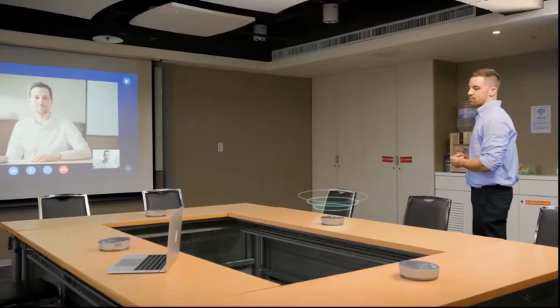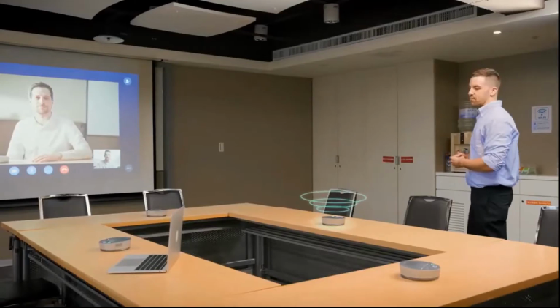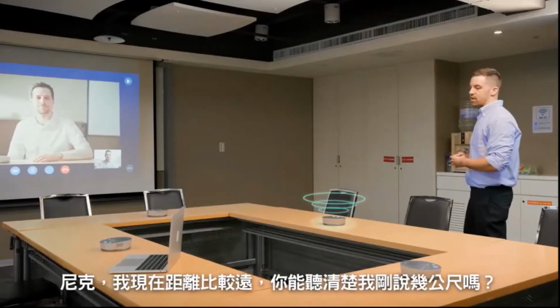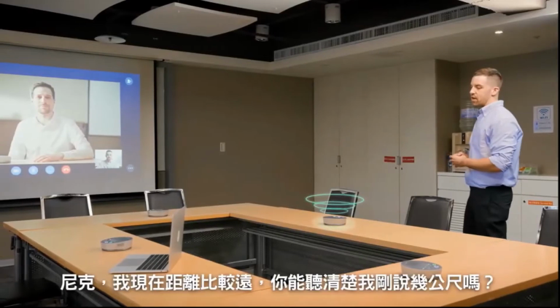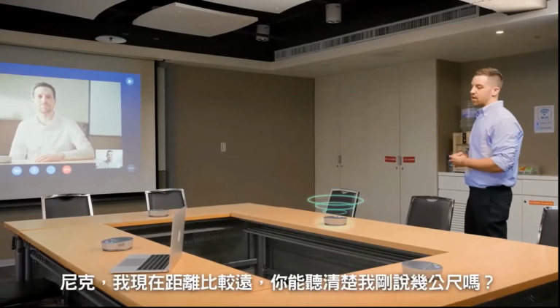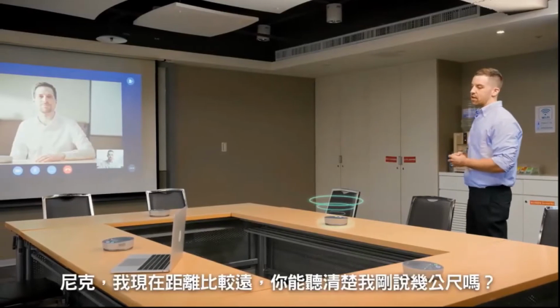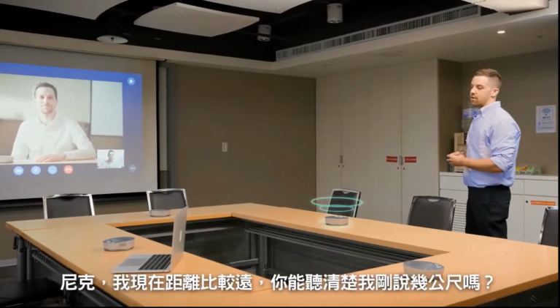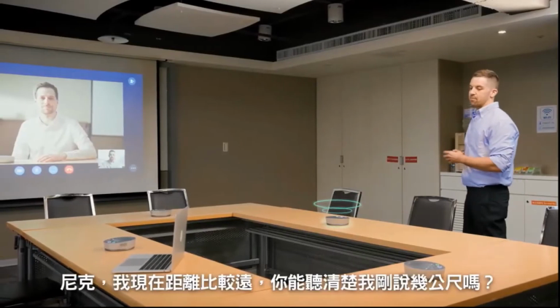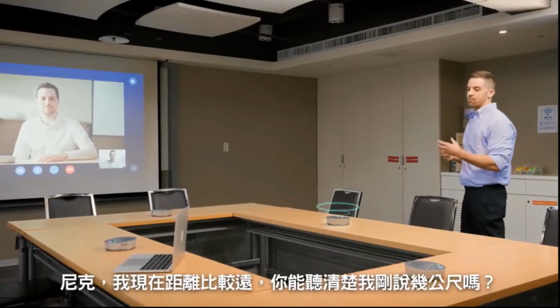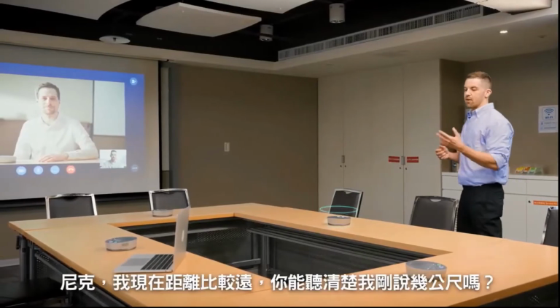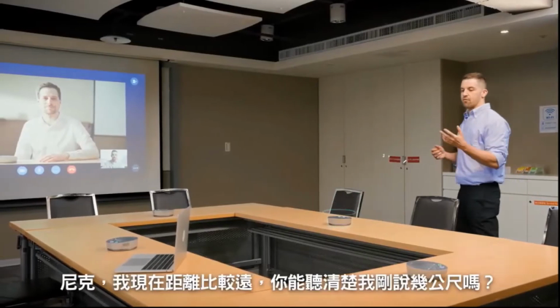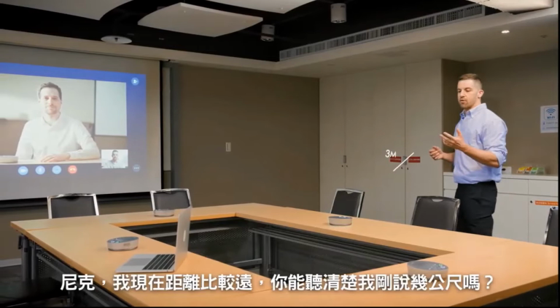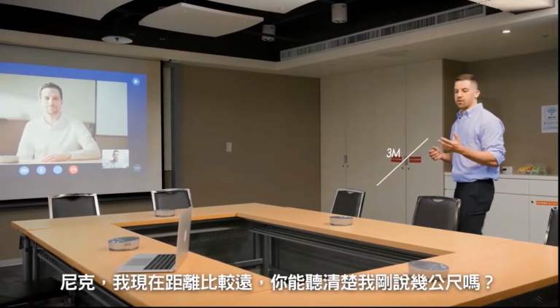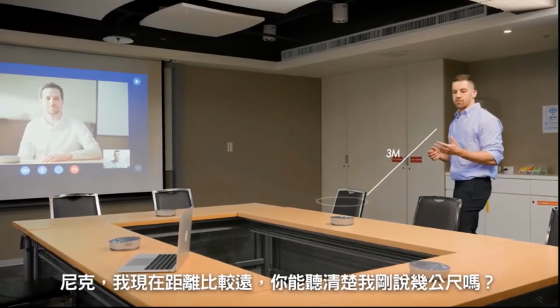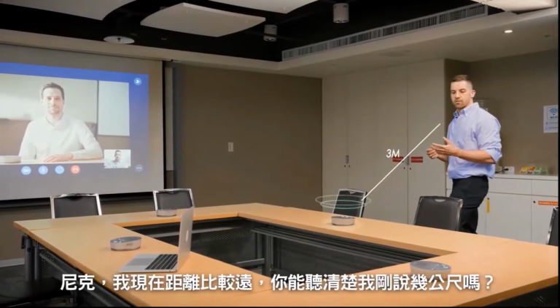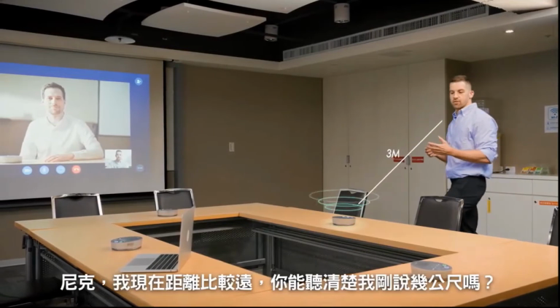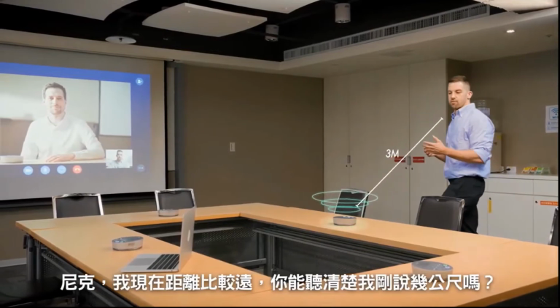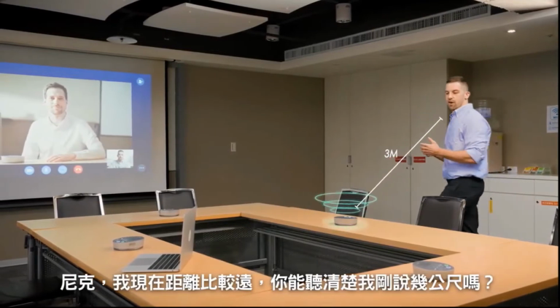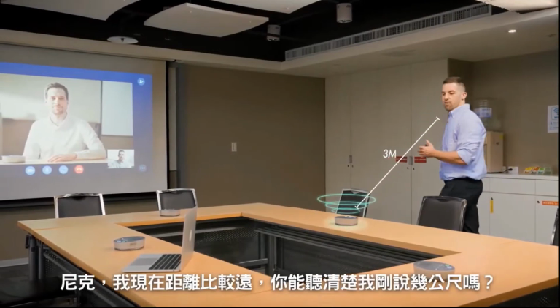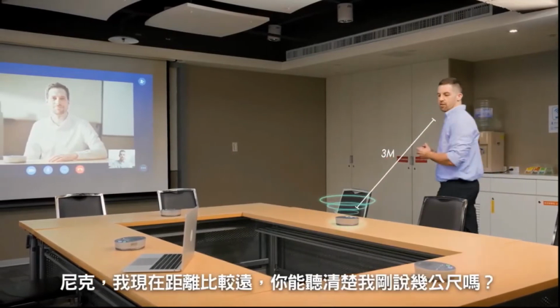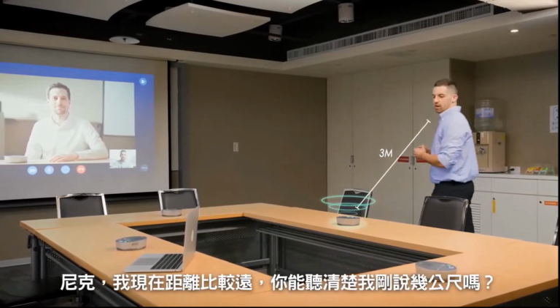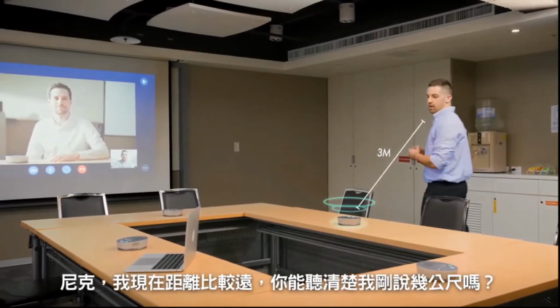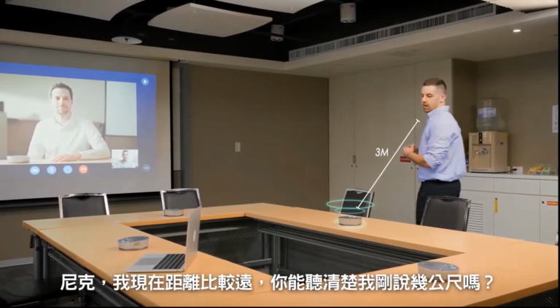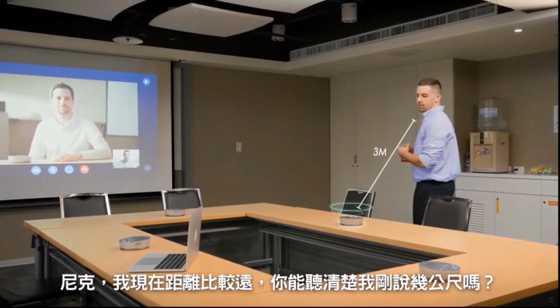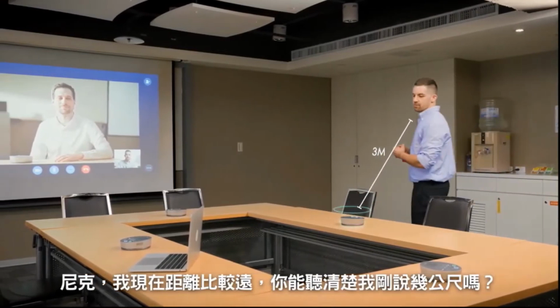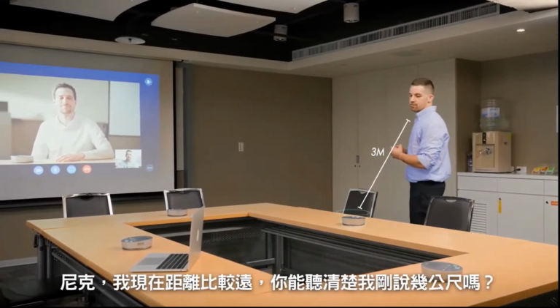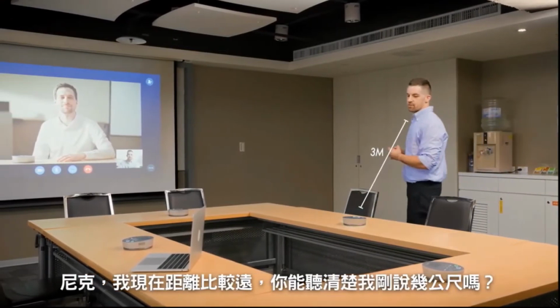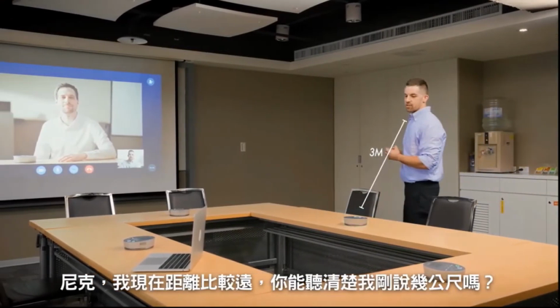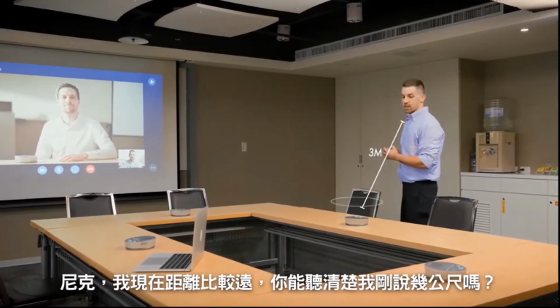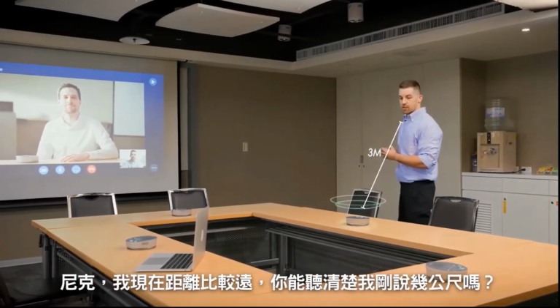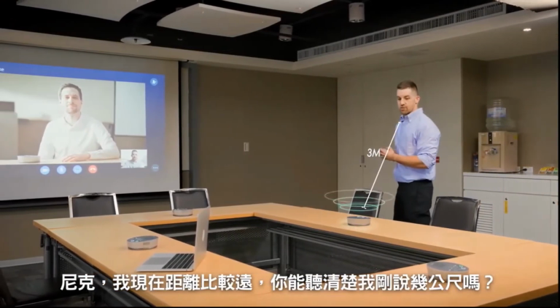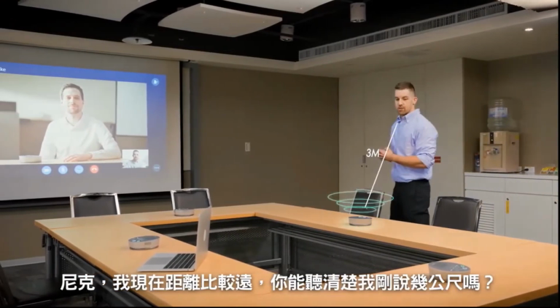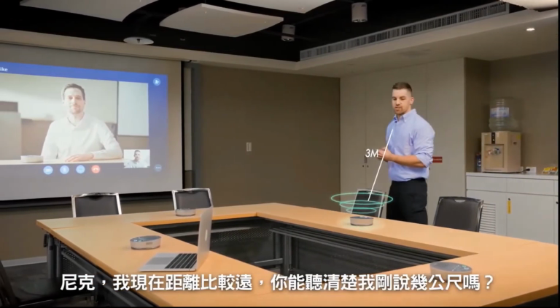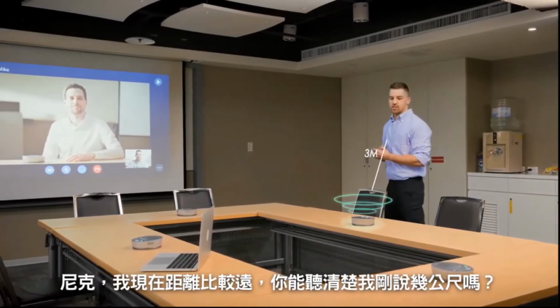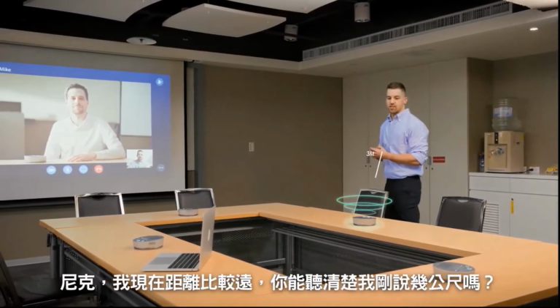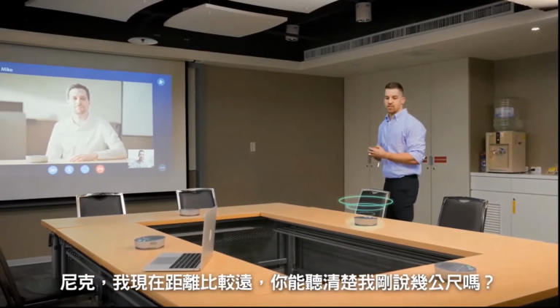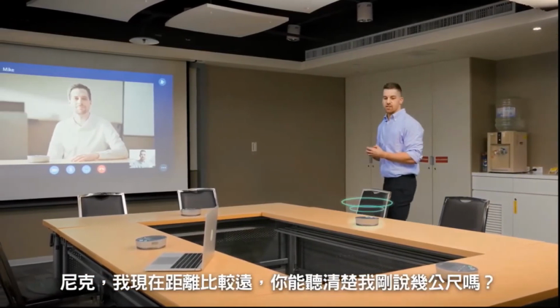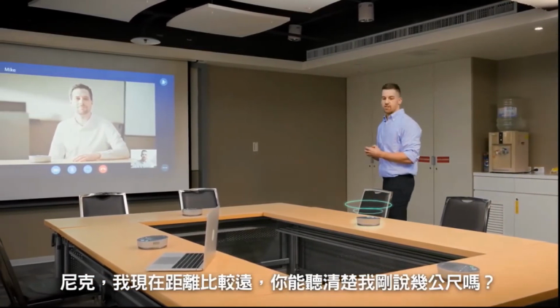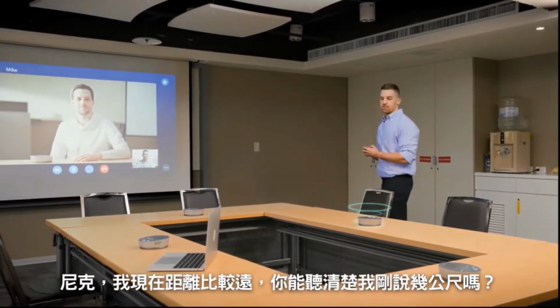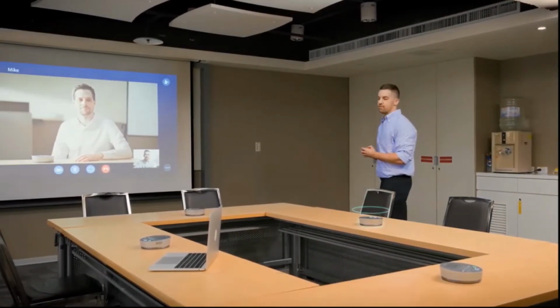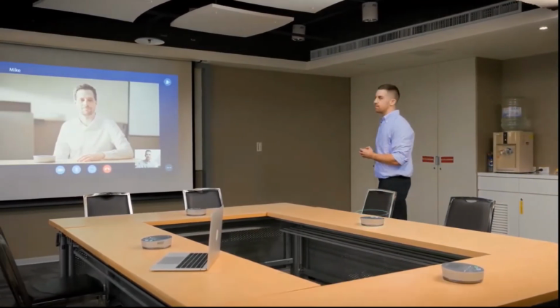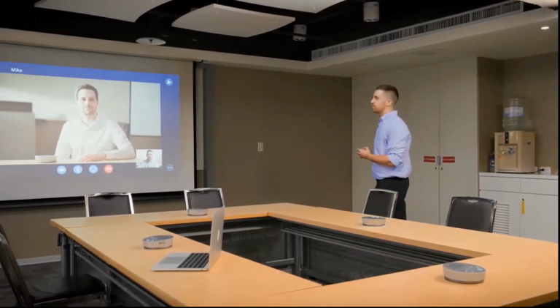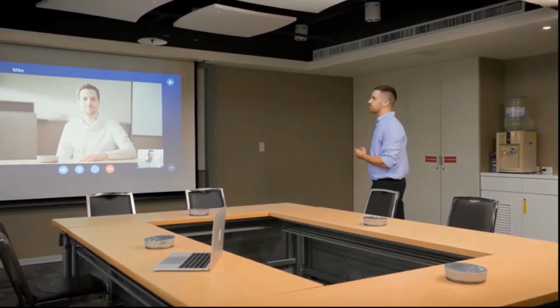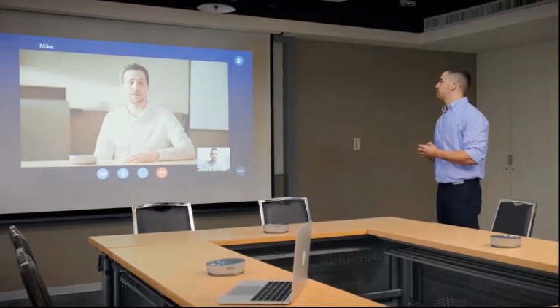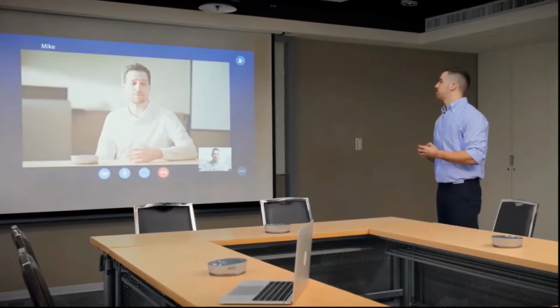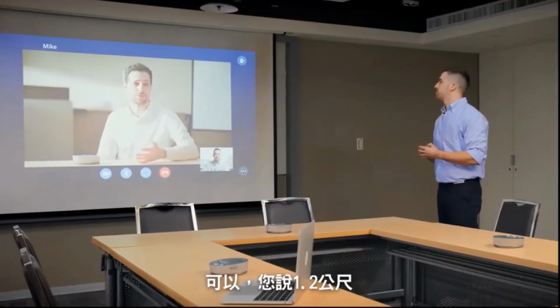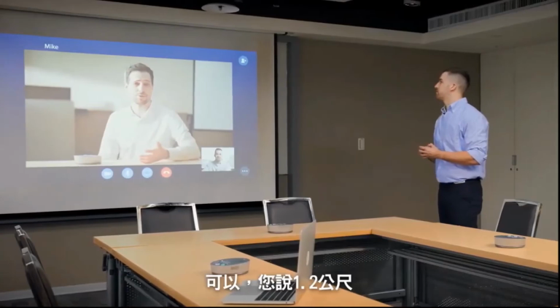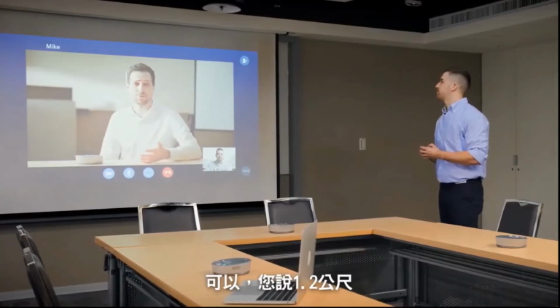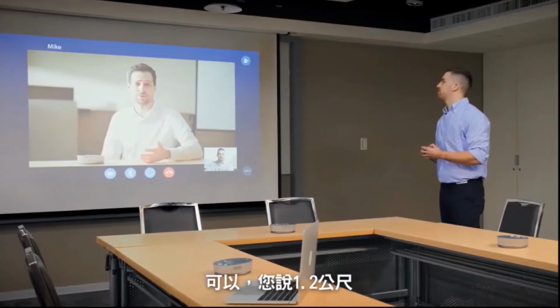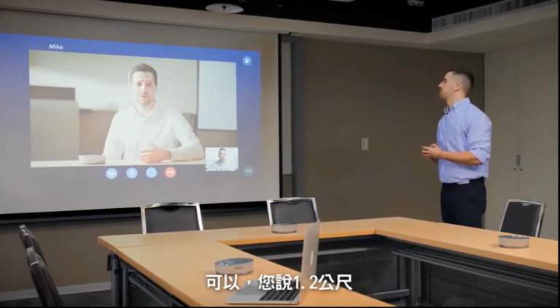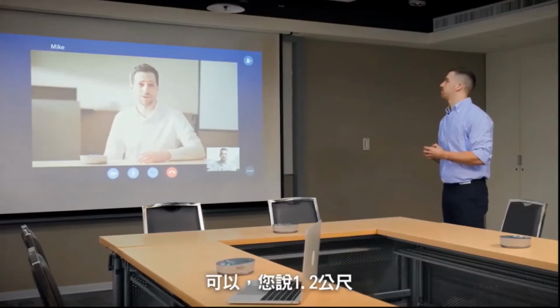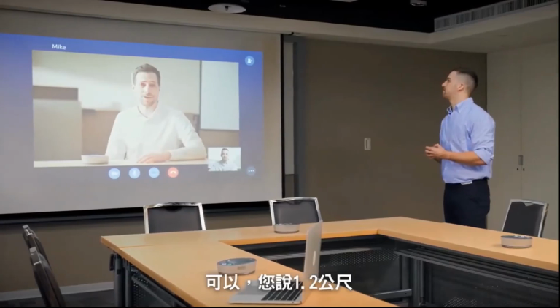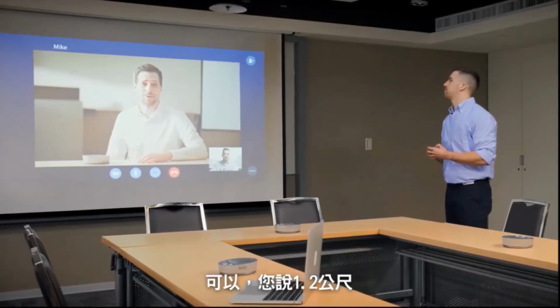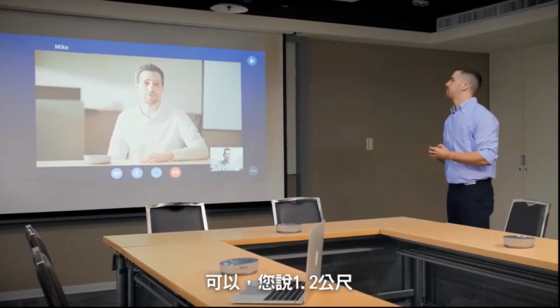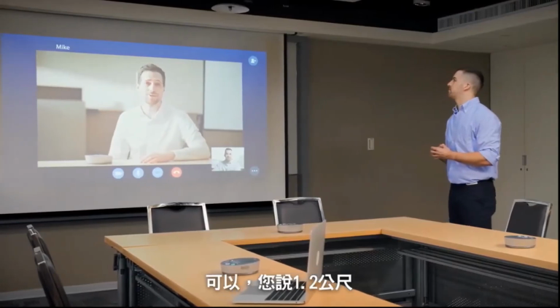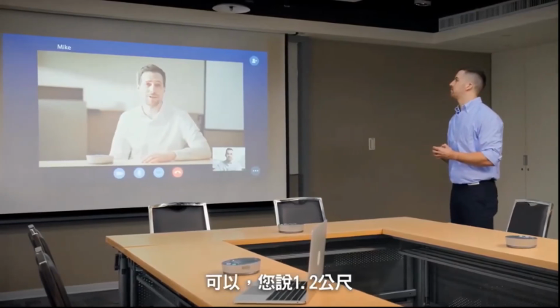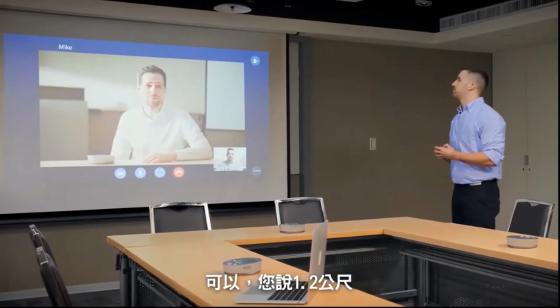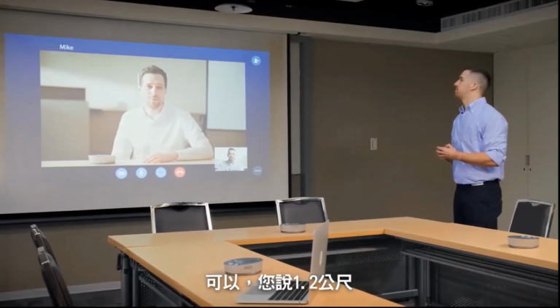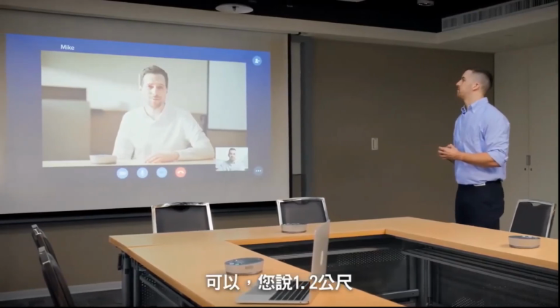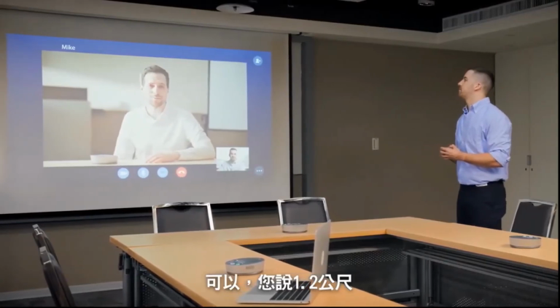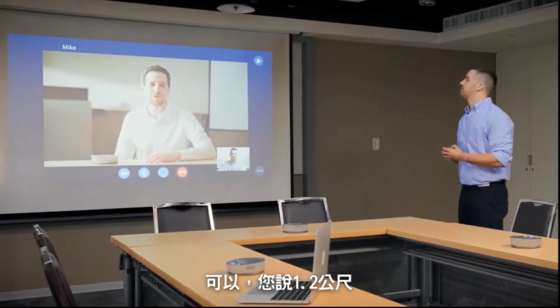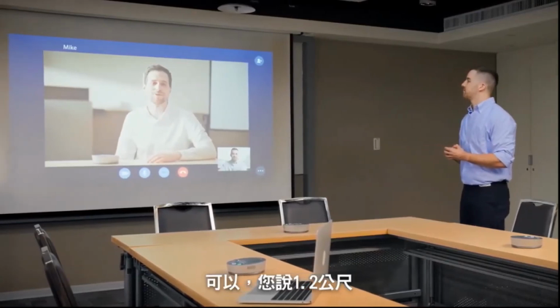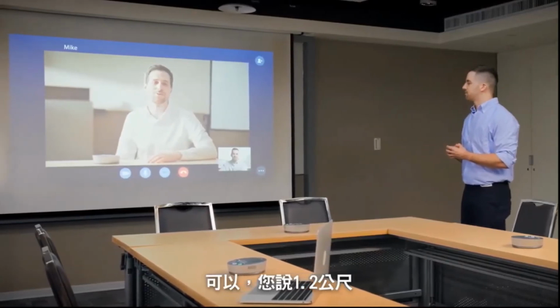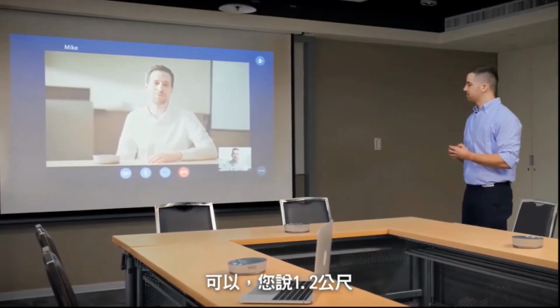Nick, I'm not very close to the mic right now. Did you catch what I just said? Sure, you said 1.2 meters.